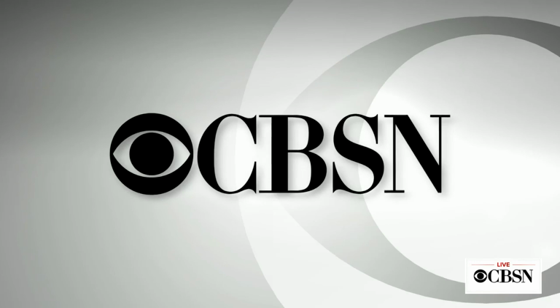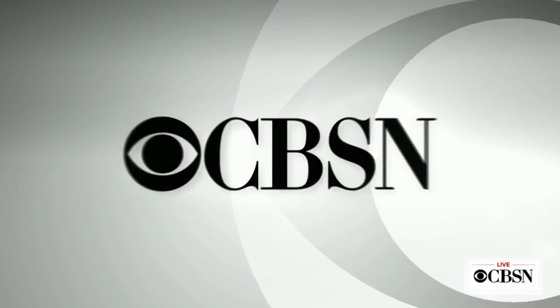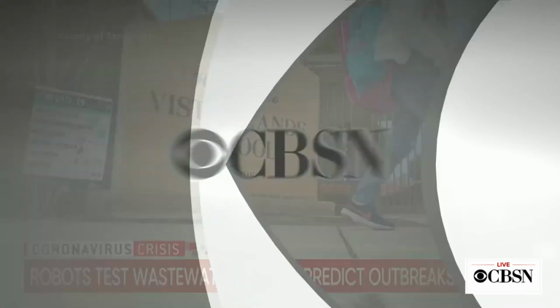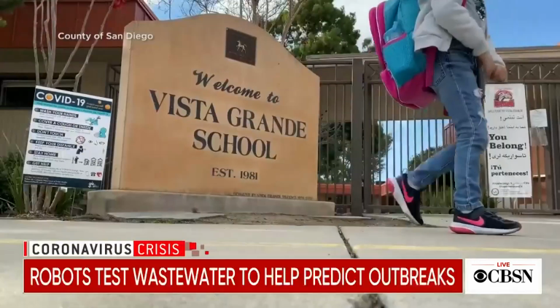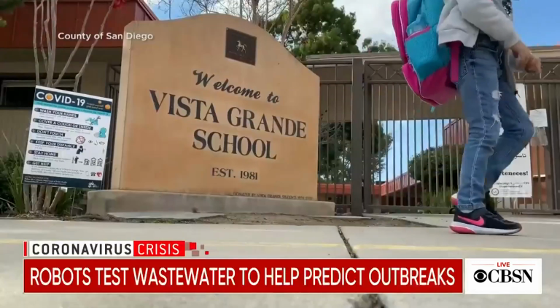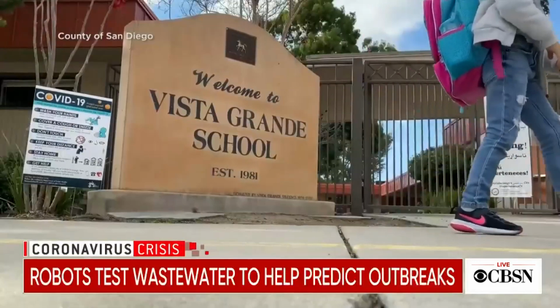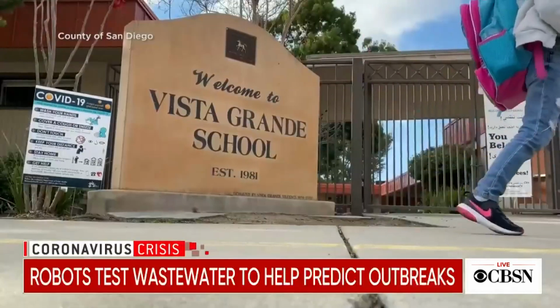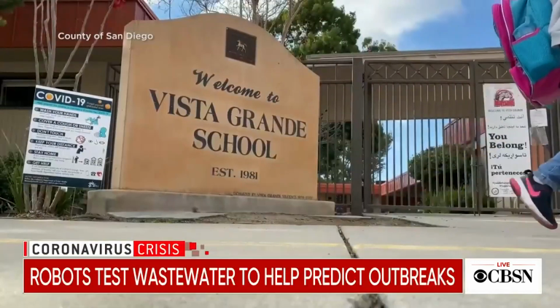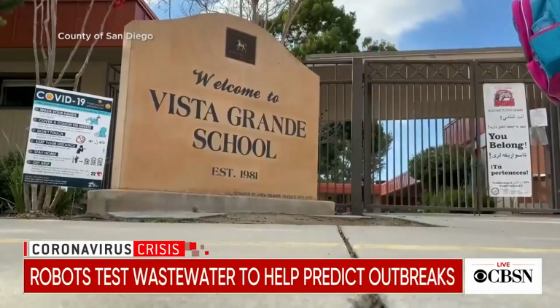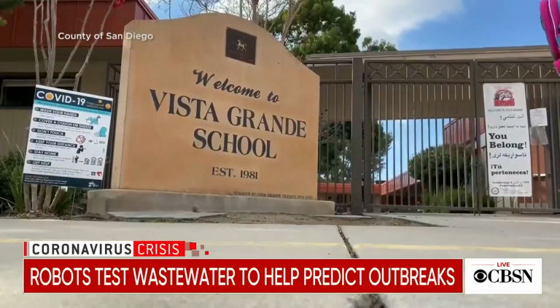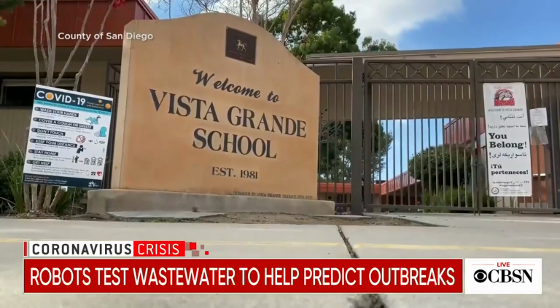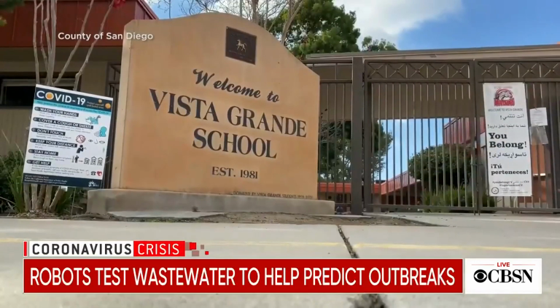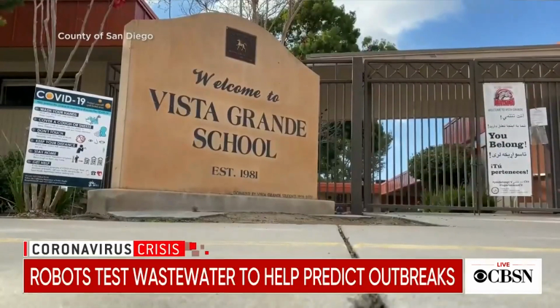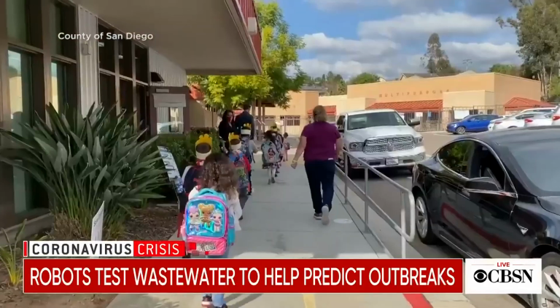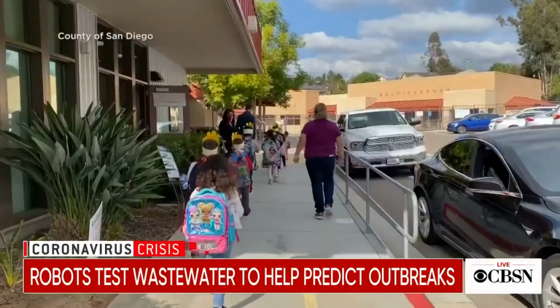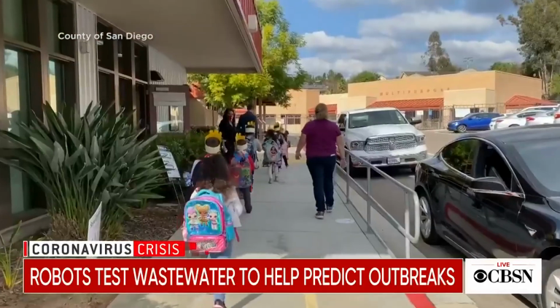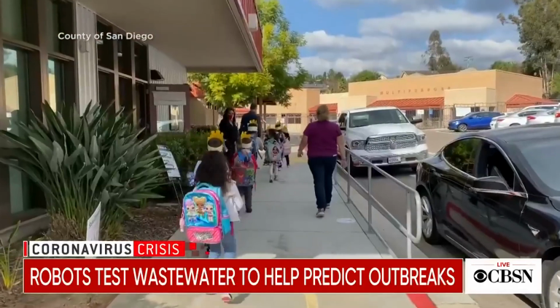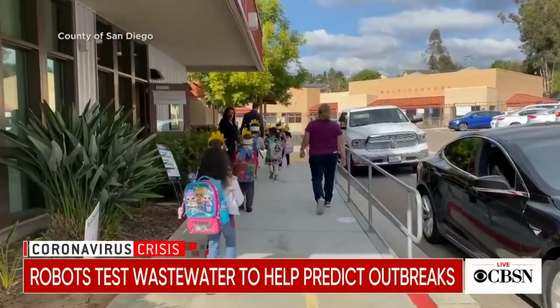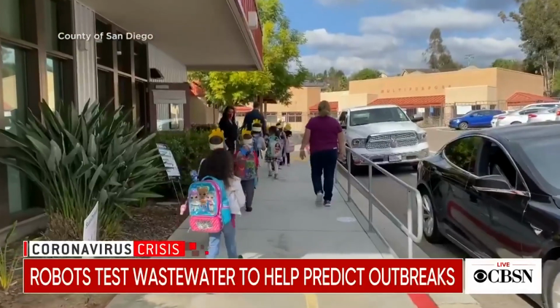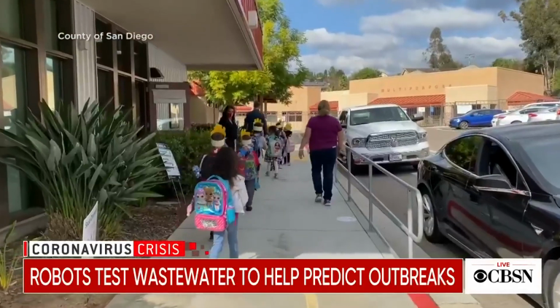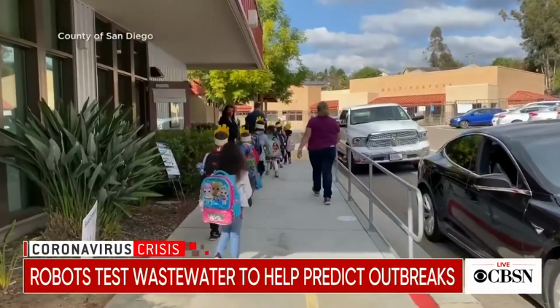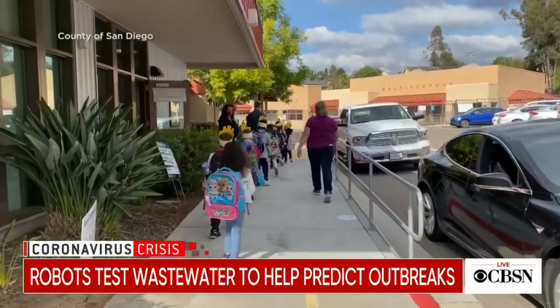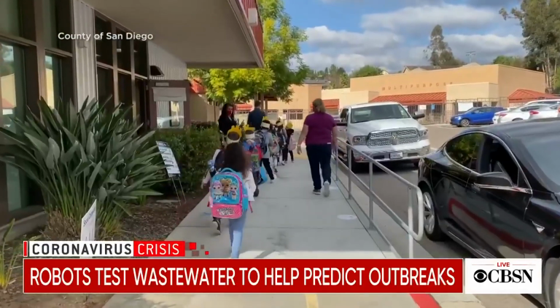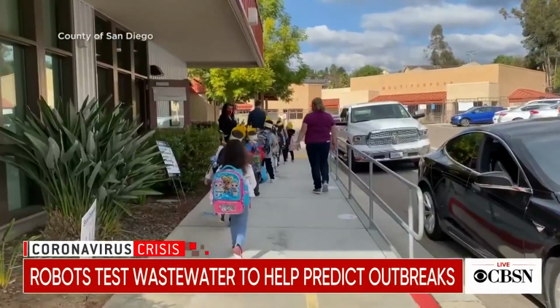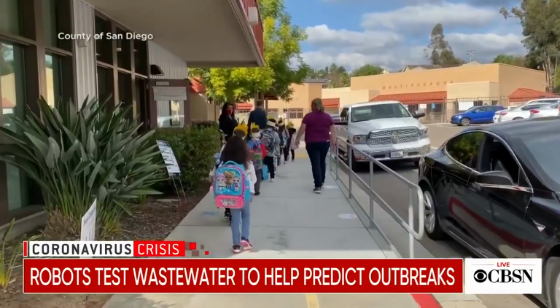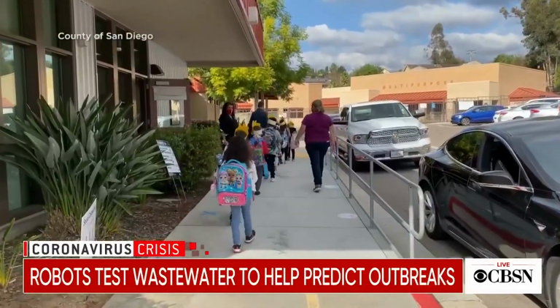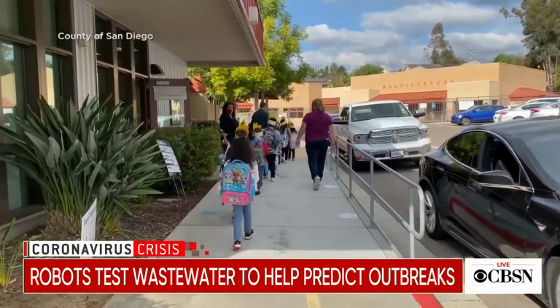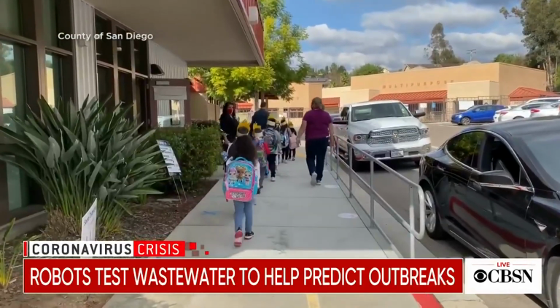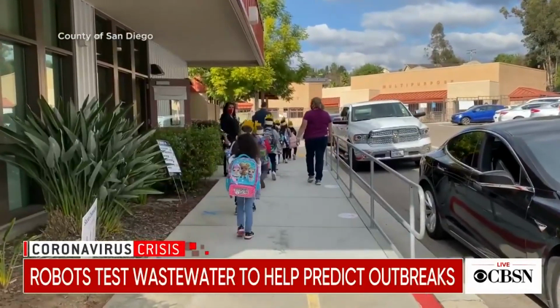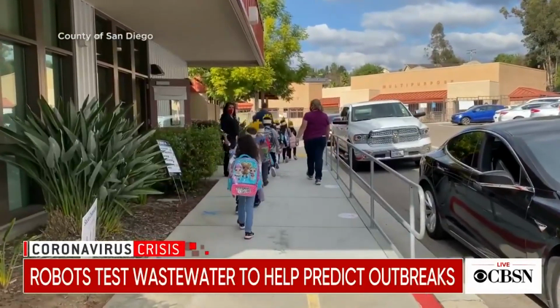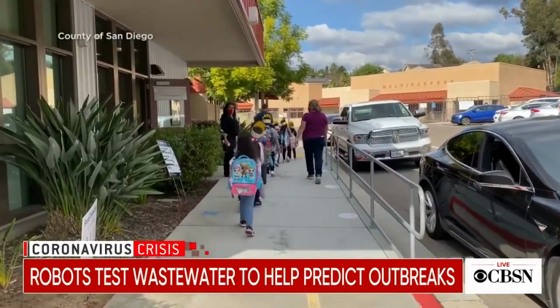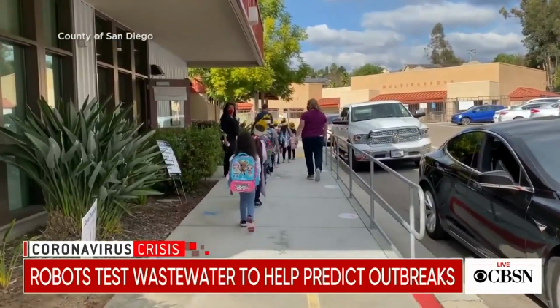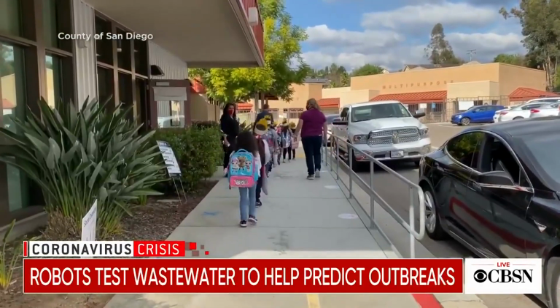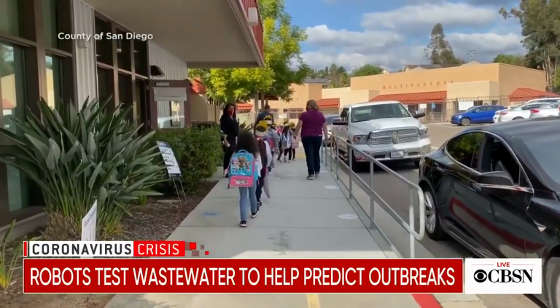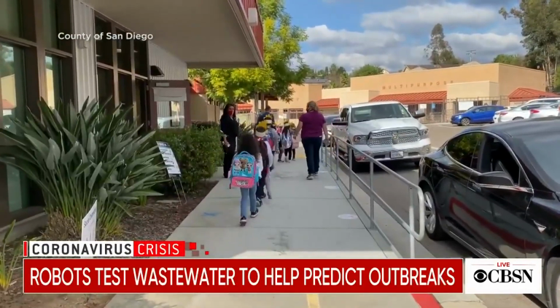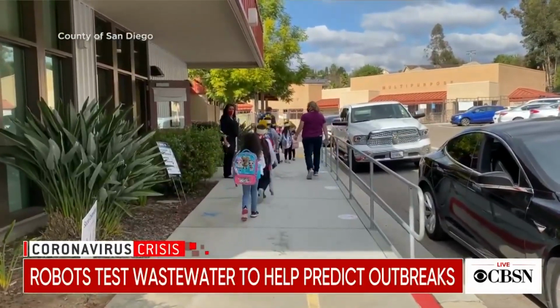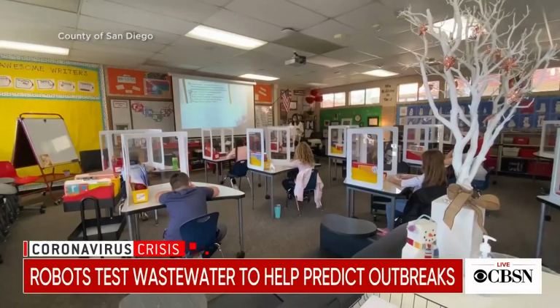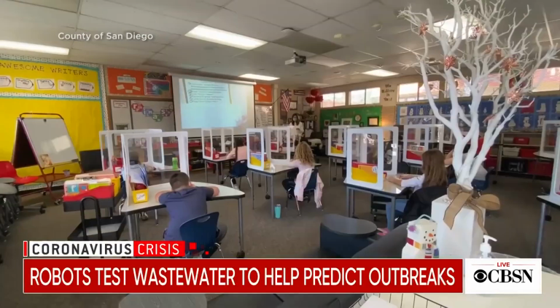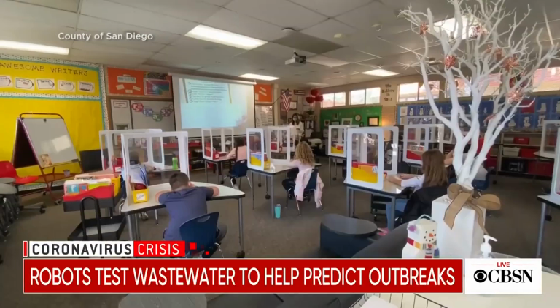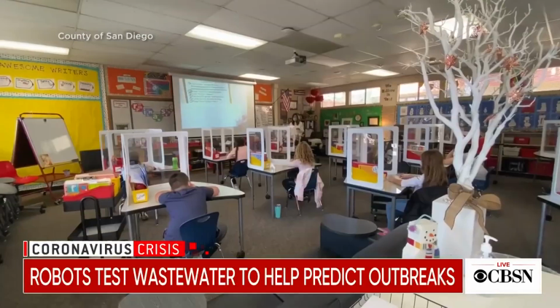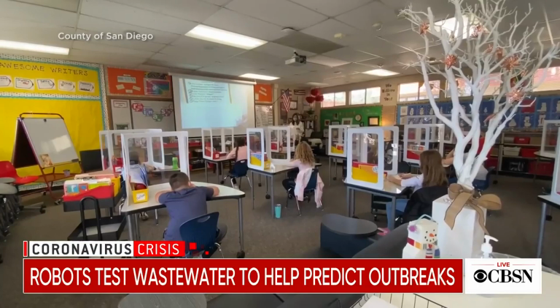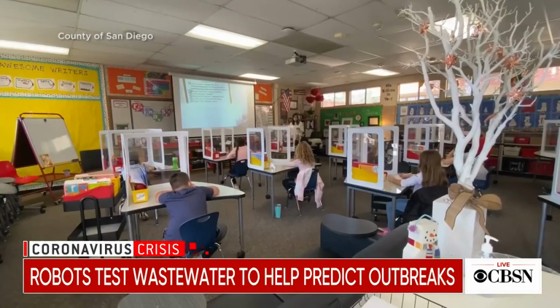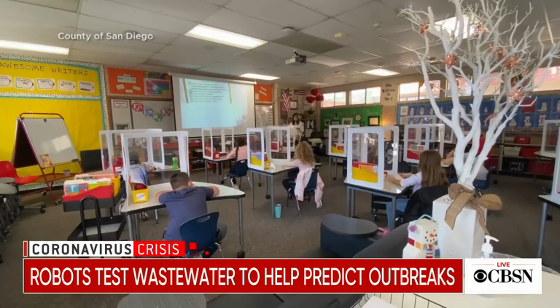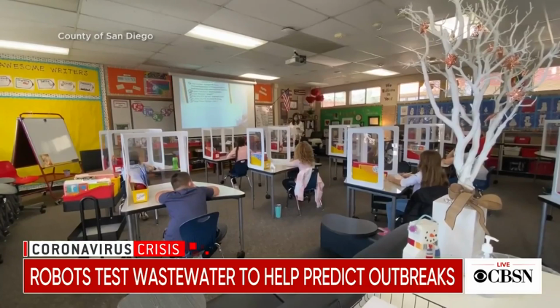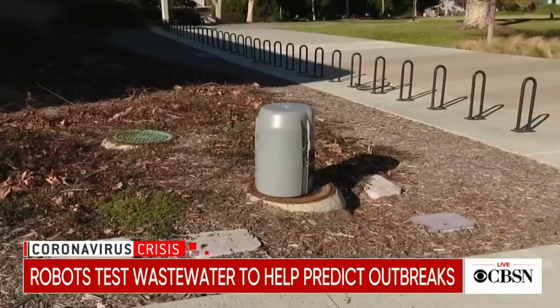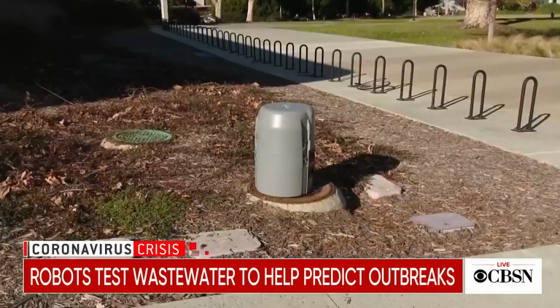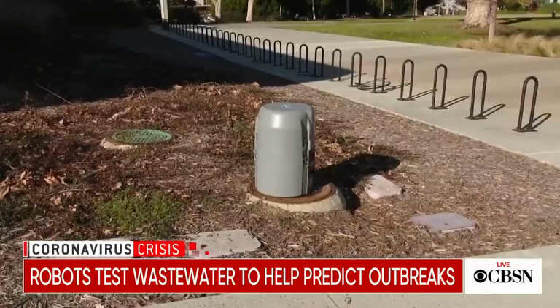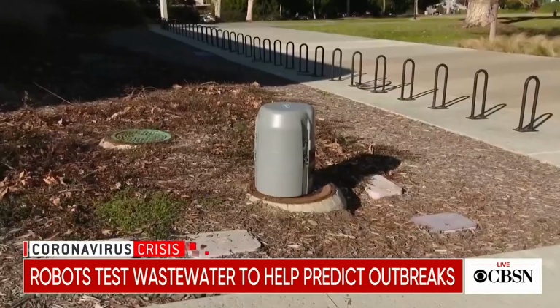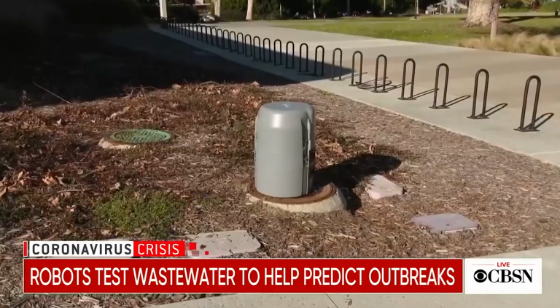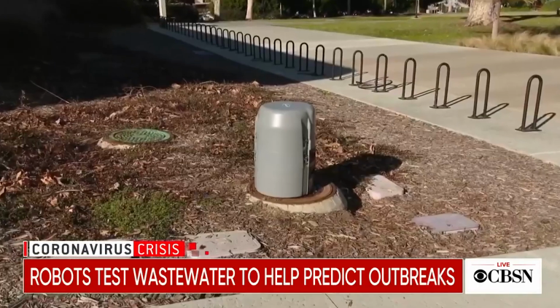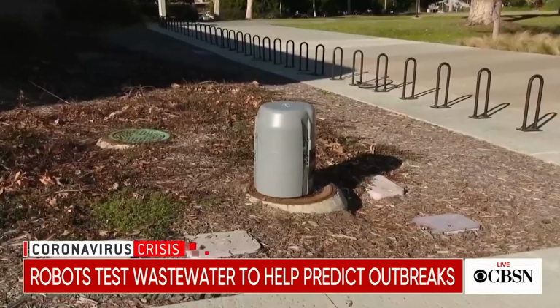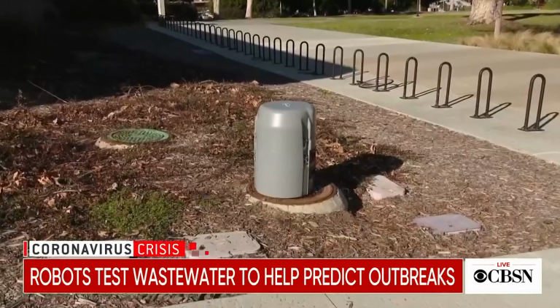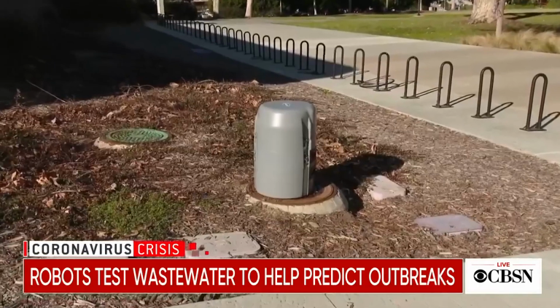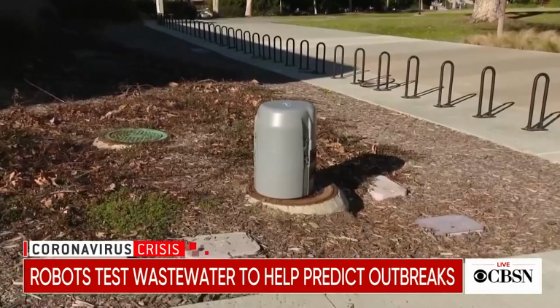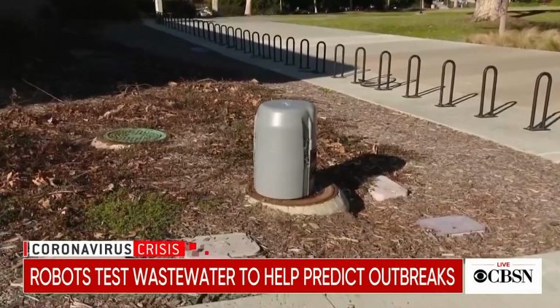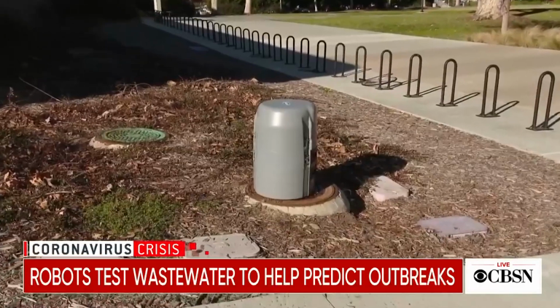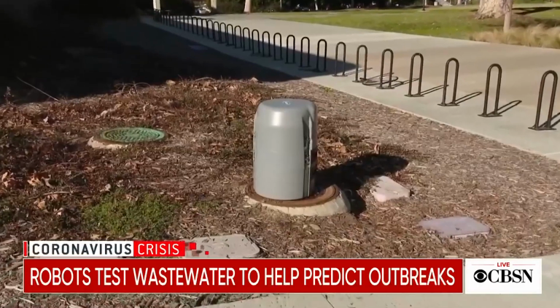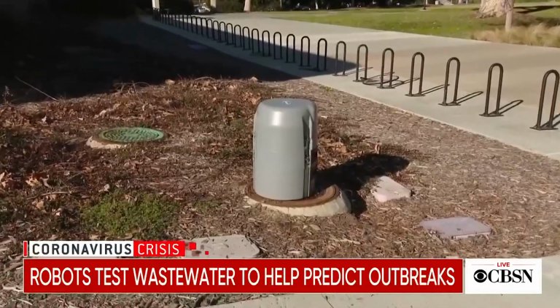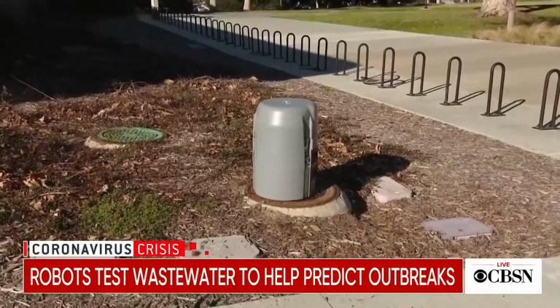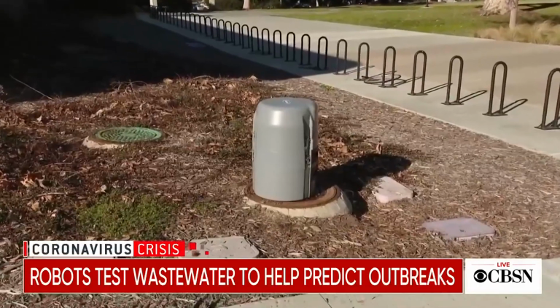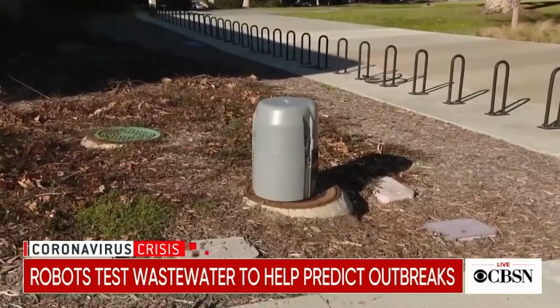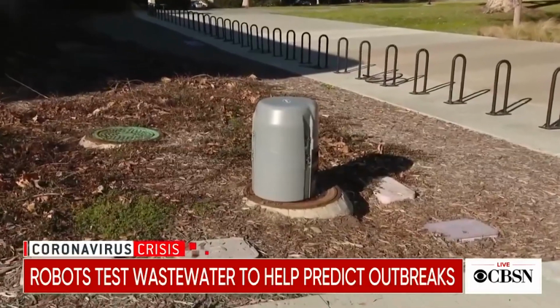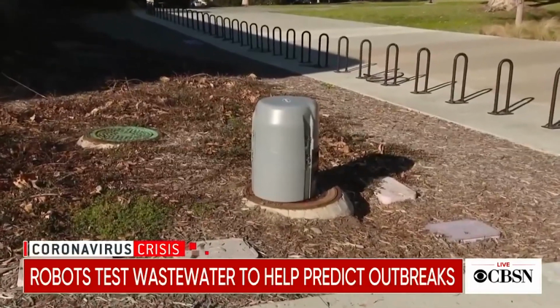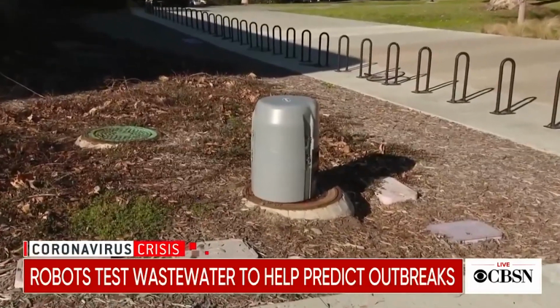Students at Vista Grande Elementary School in San Diego are back on campus ready to learn. This robot is a big reason why.